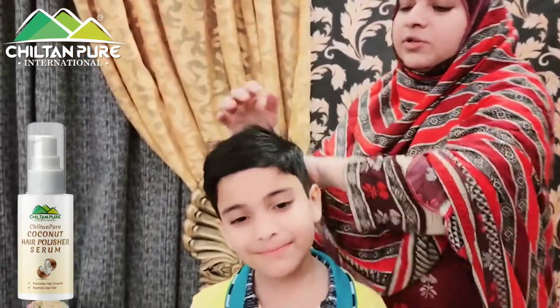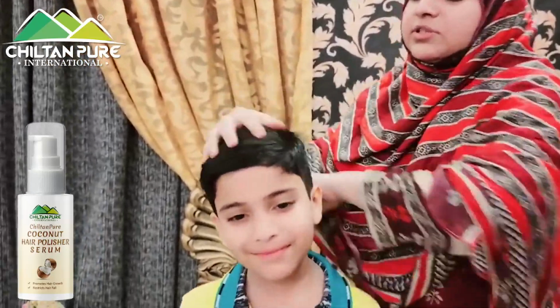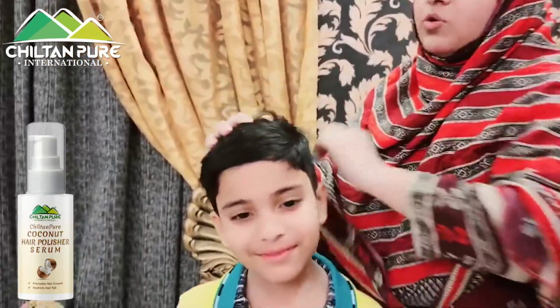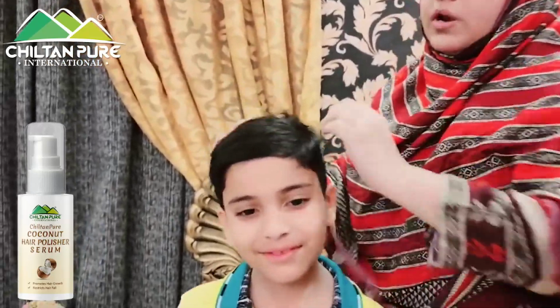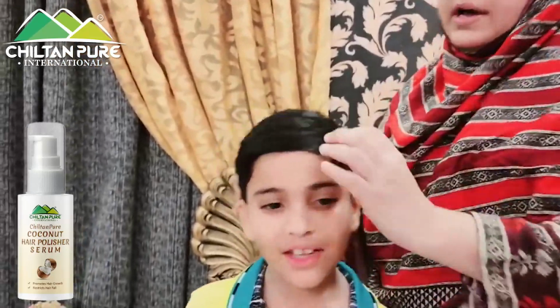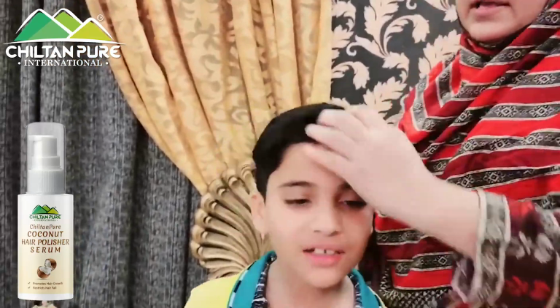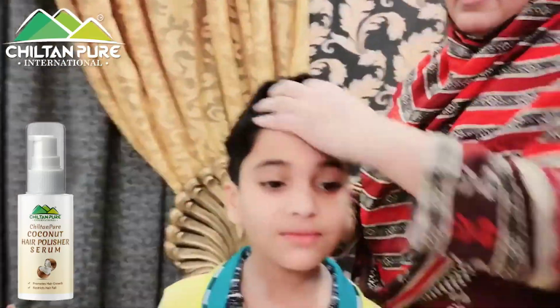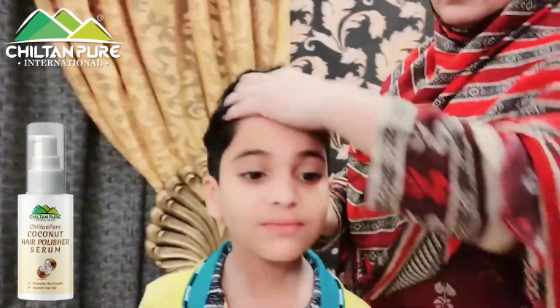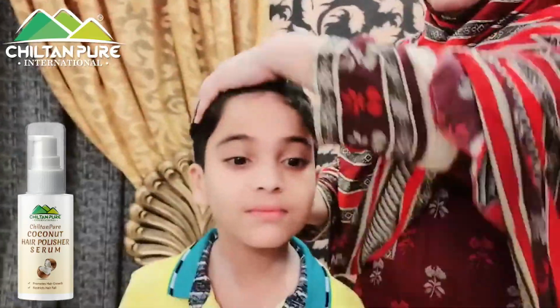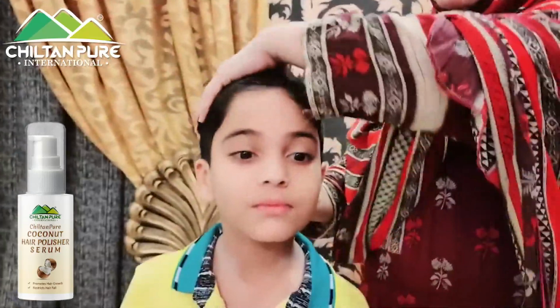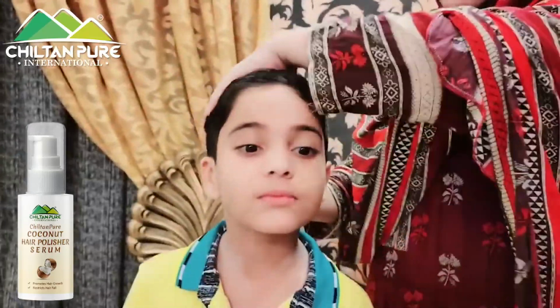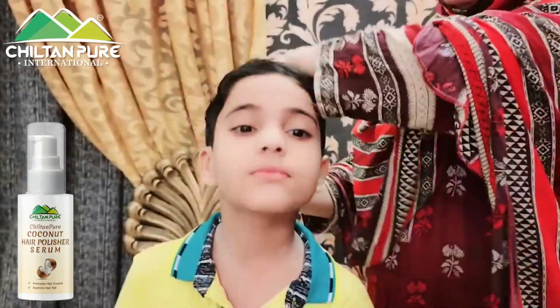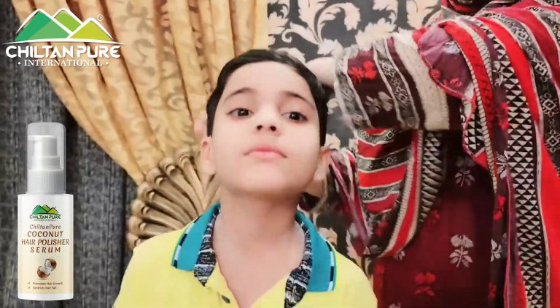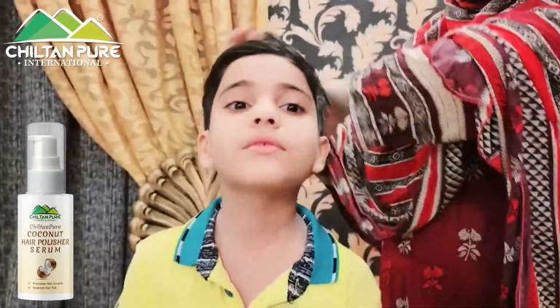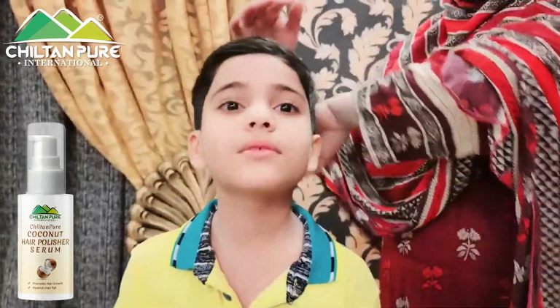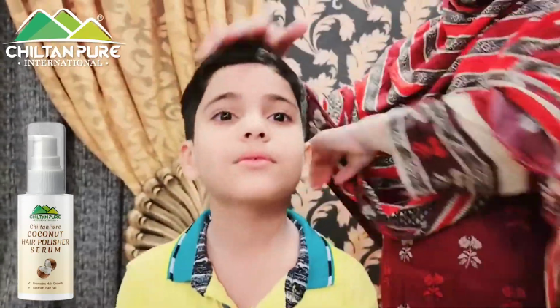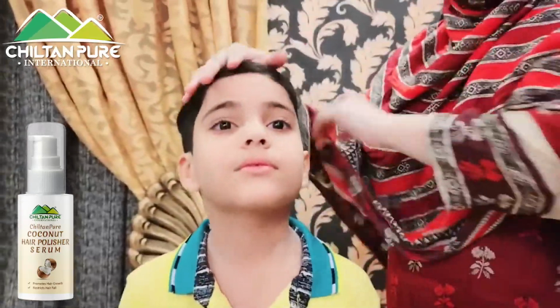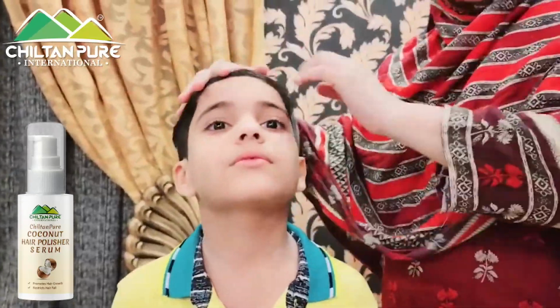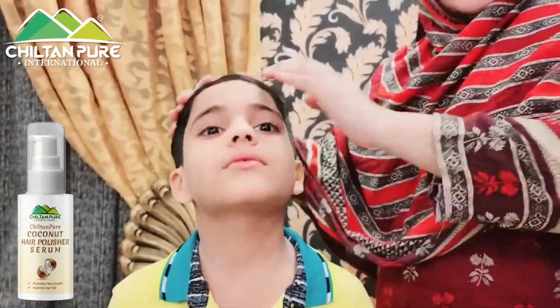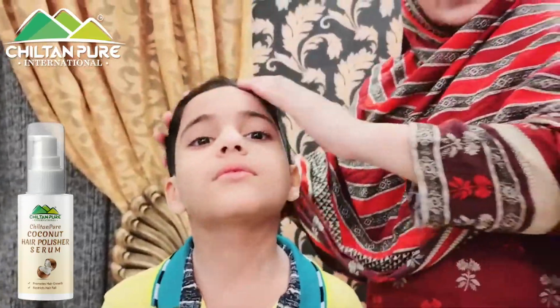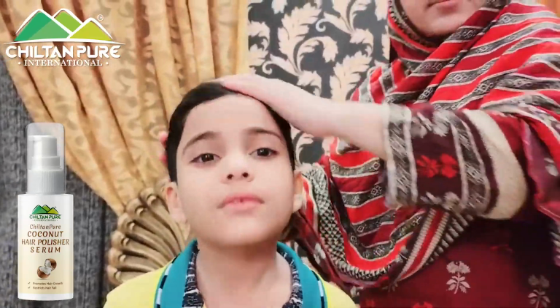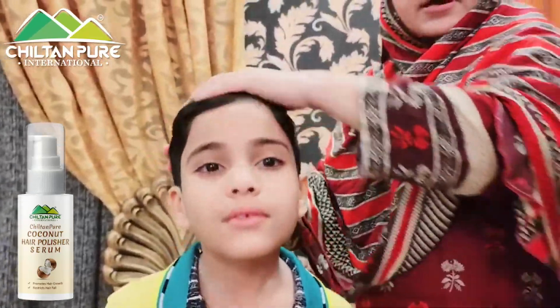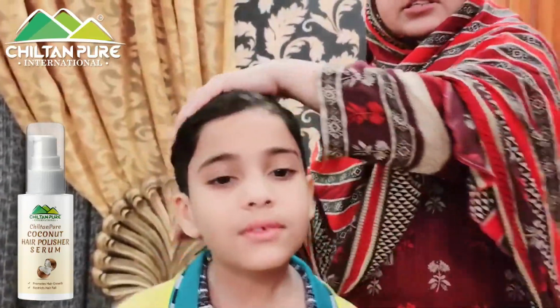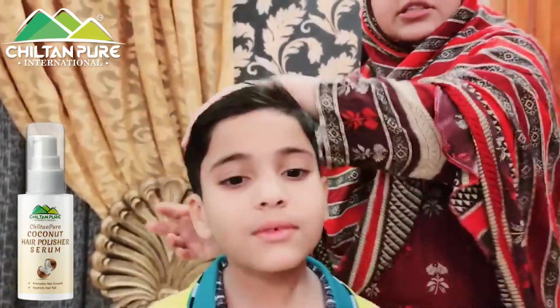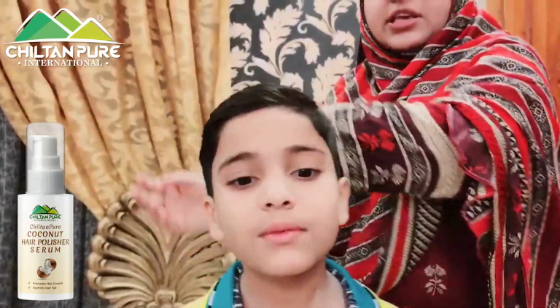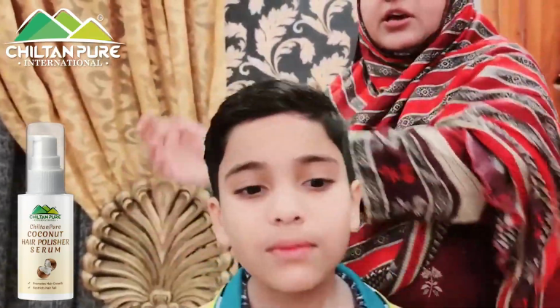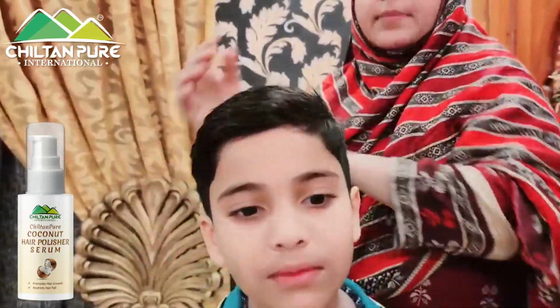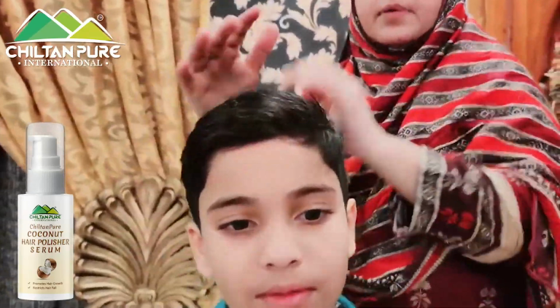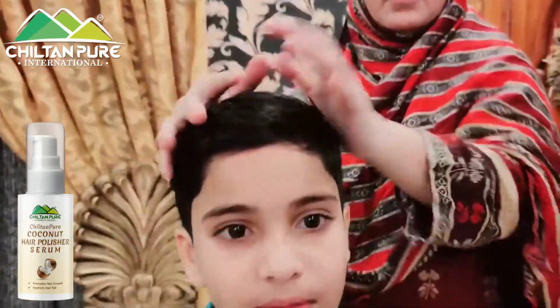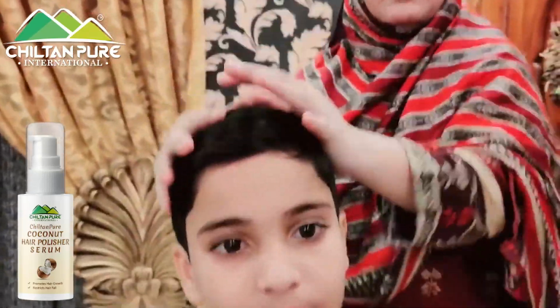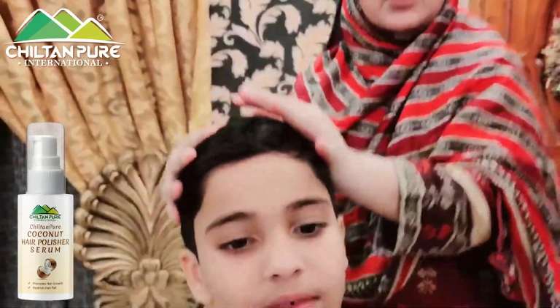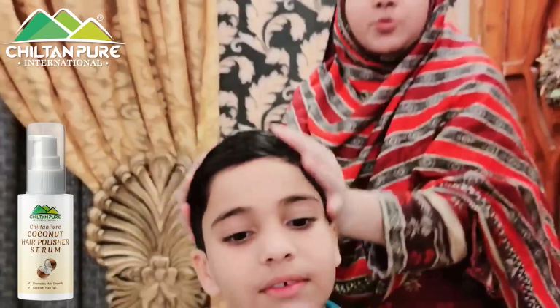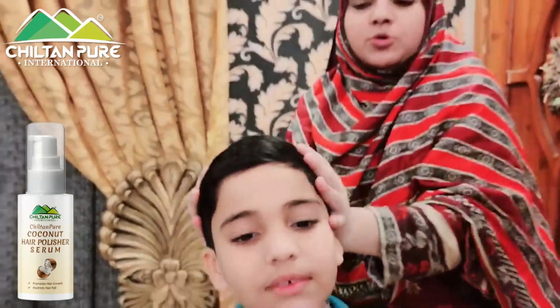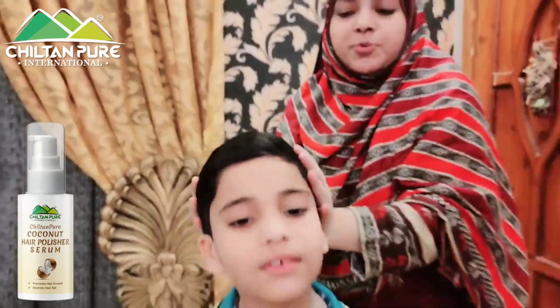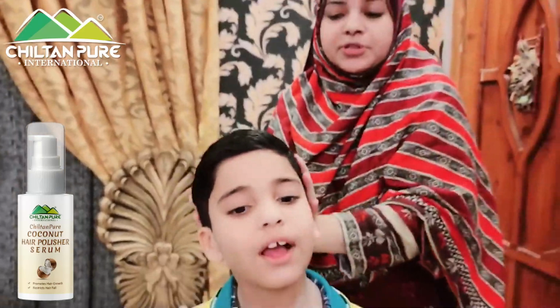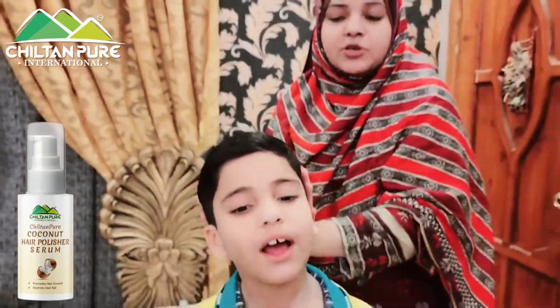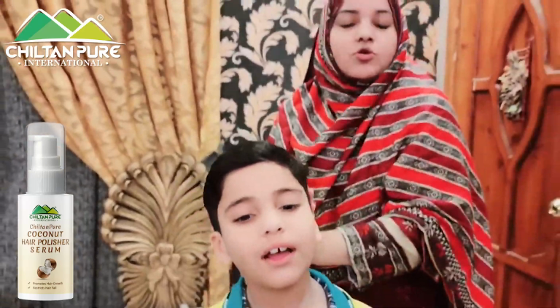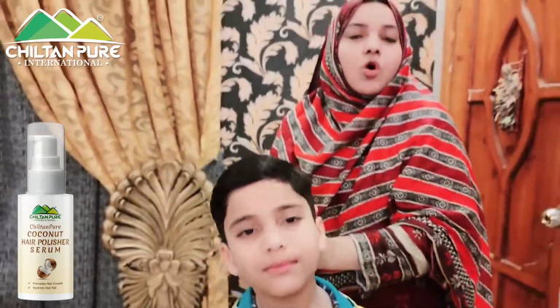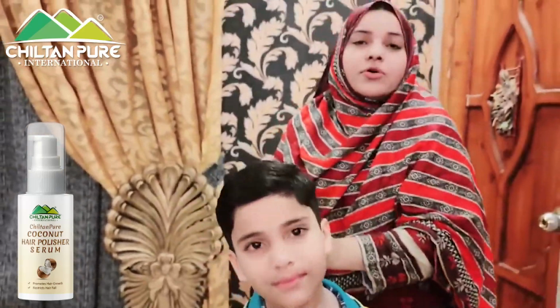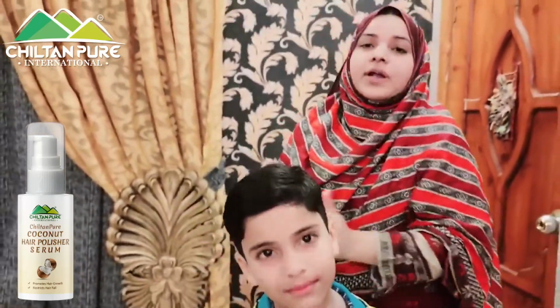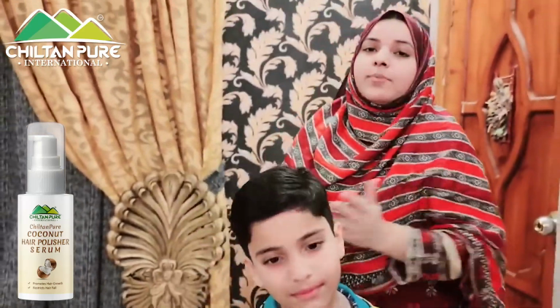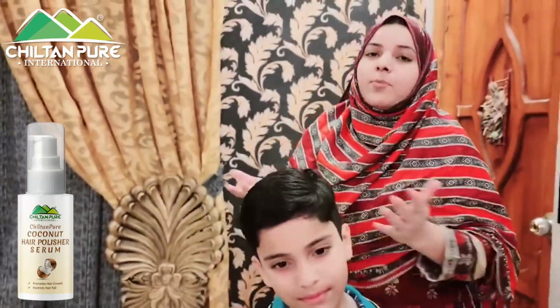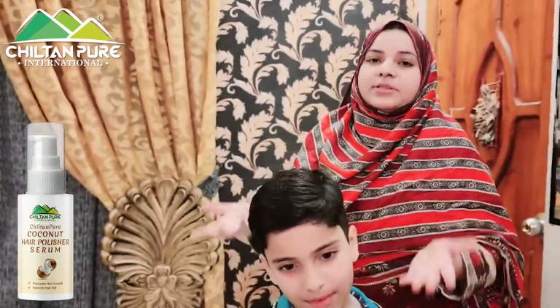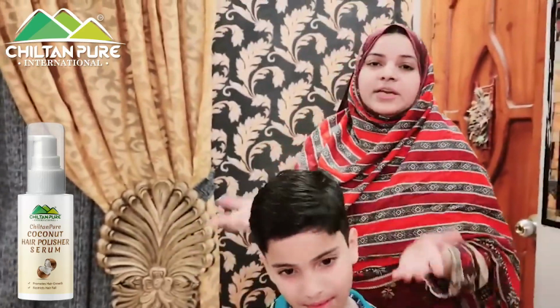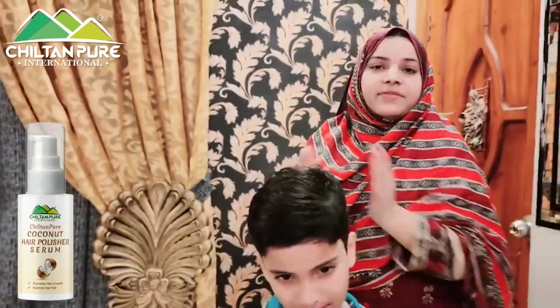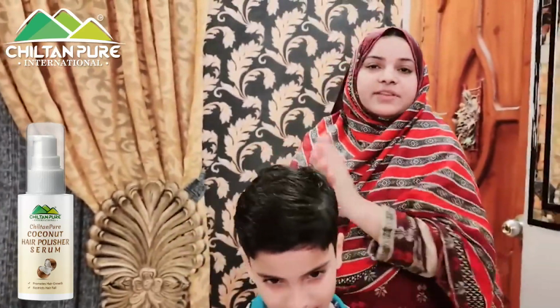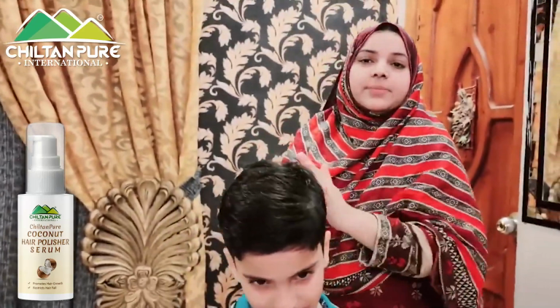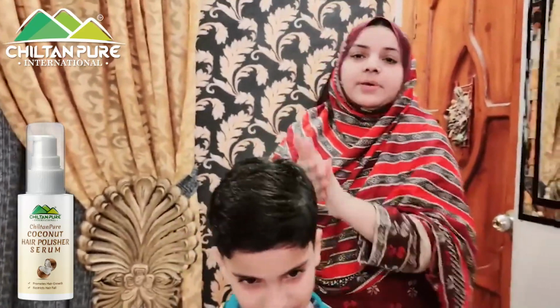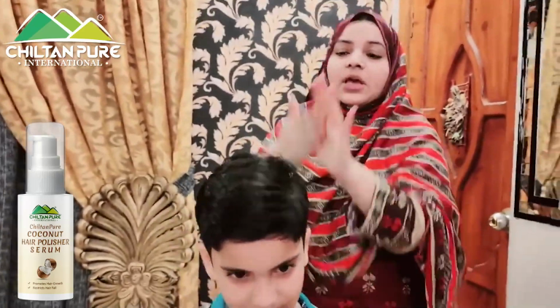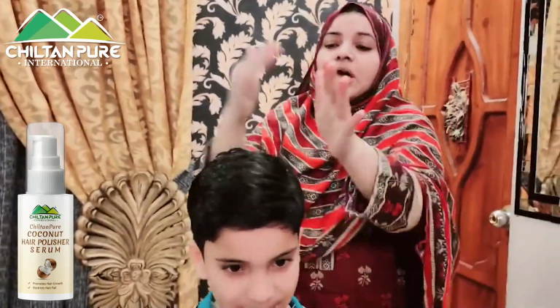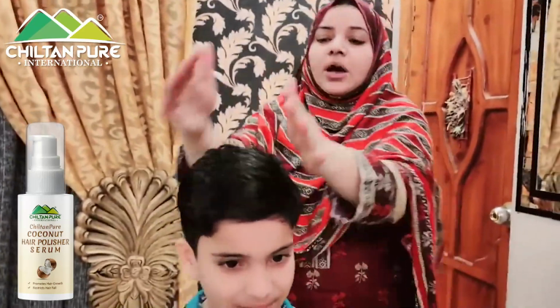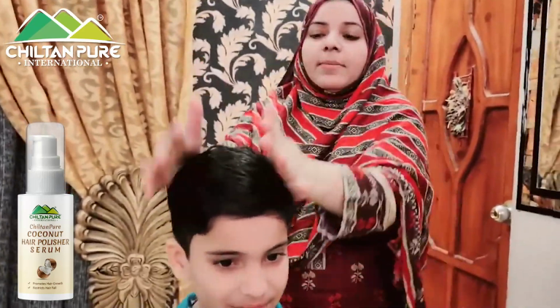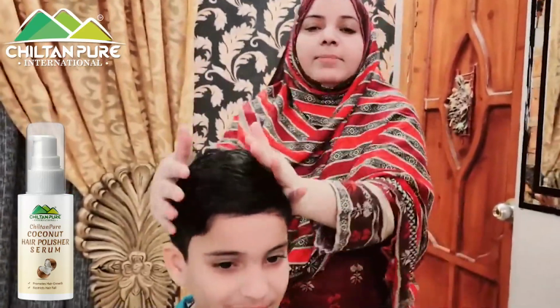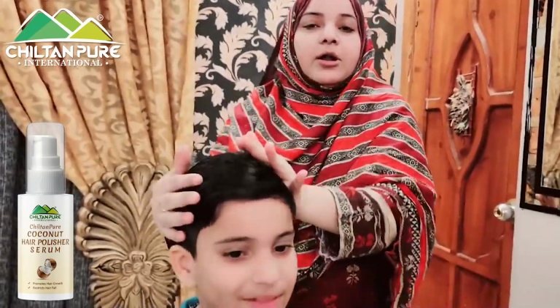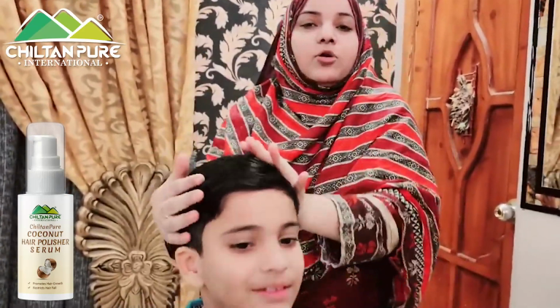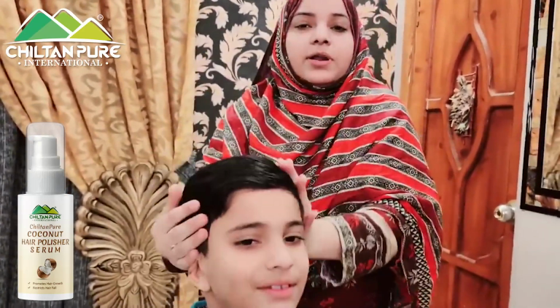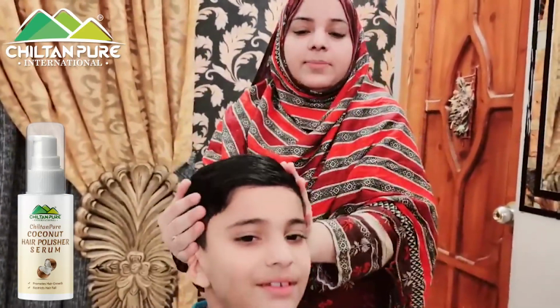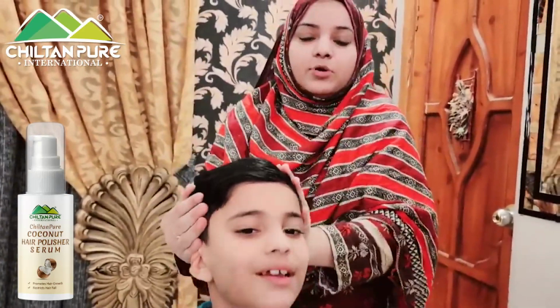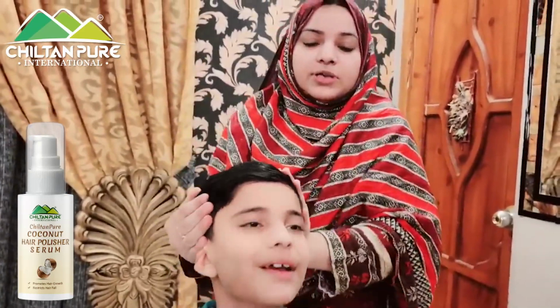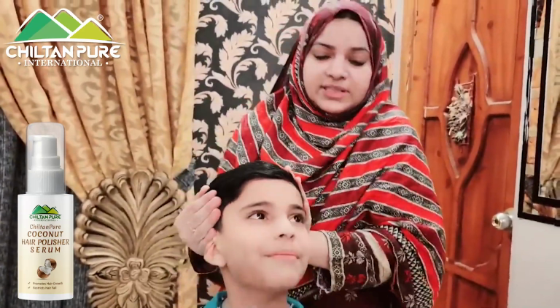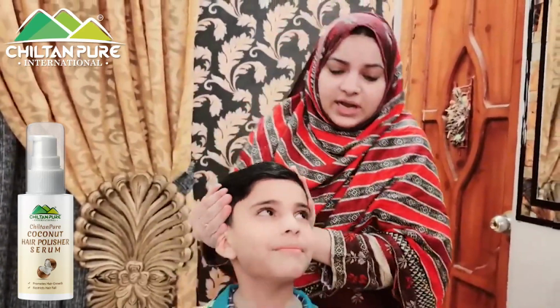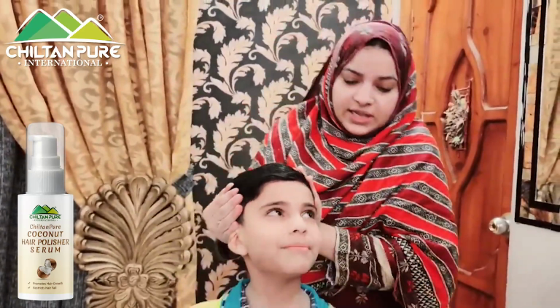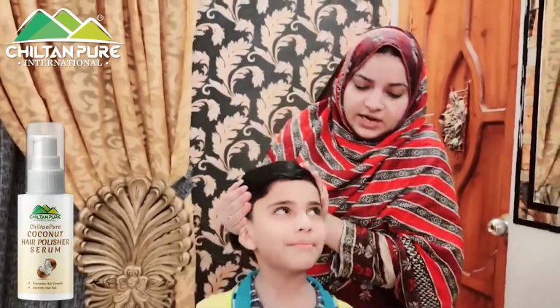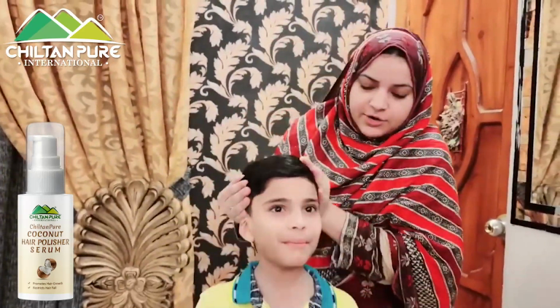After putting it in your hair, it will shine. You have to apply it like a coconut serum — you will find it is so much fun for our hair.